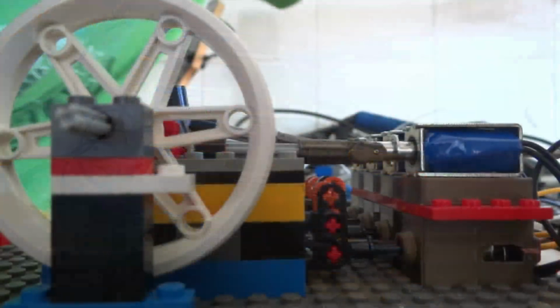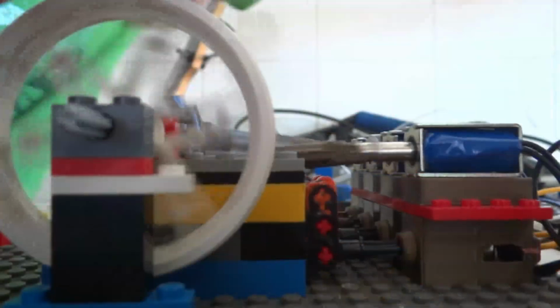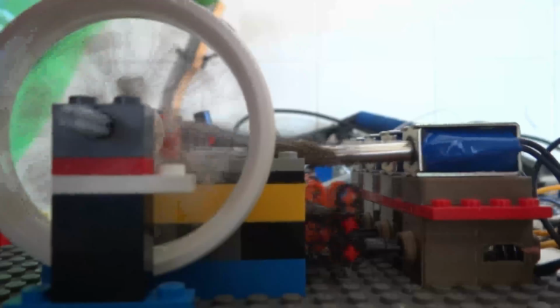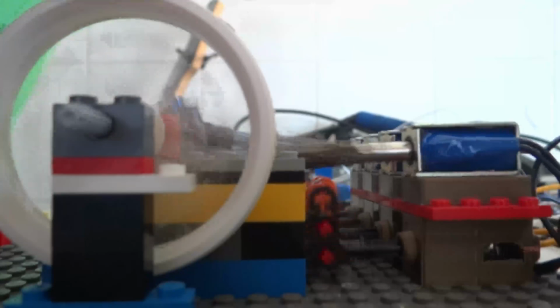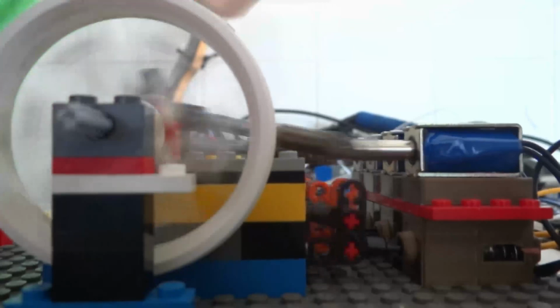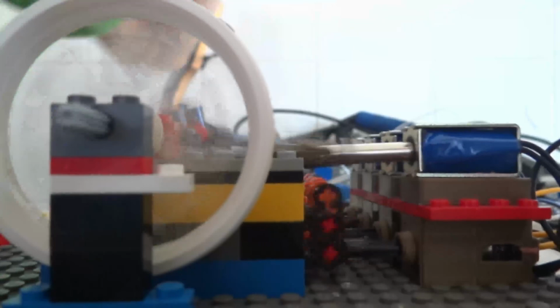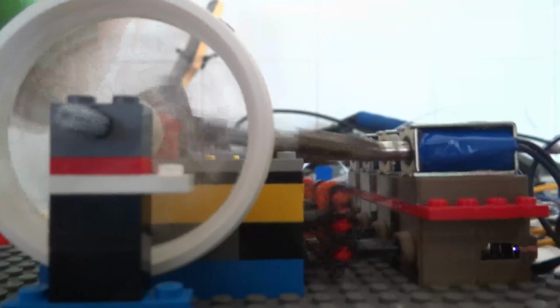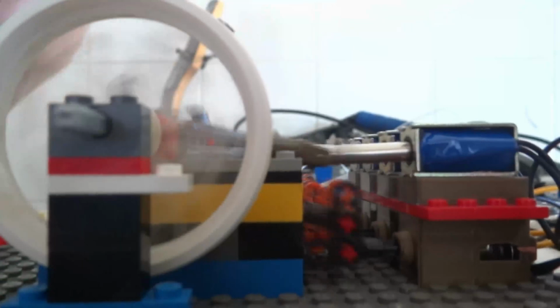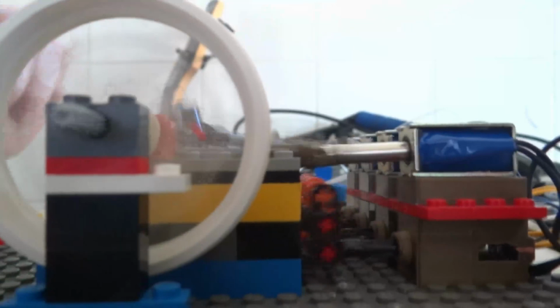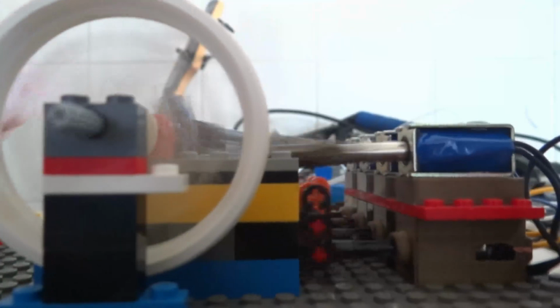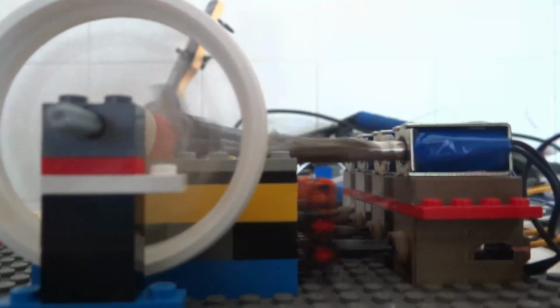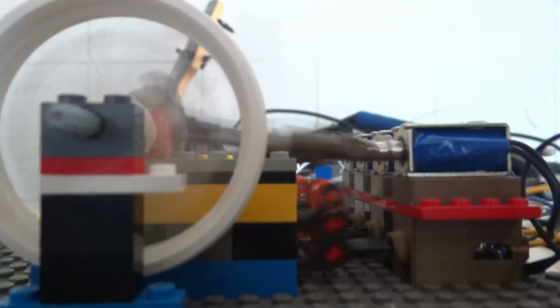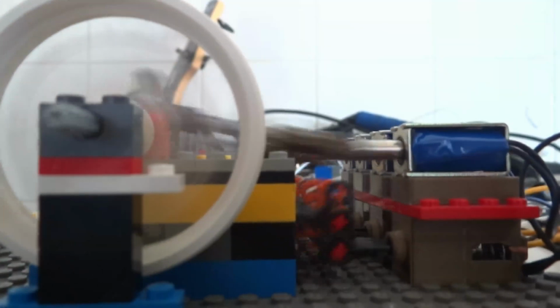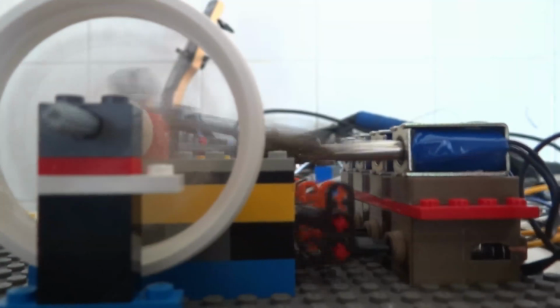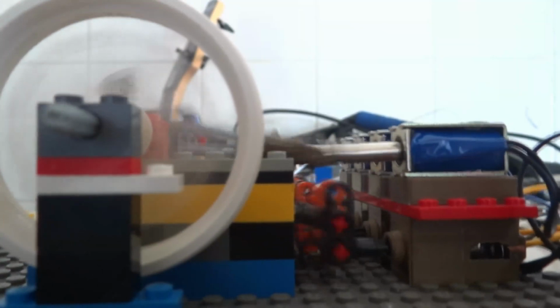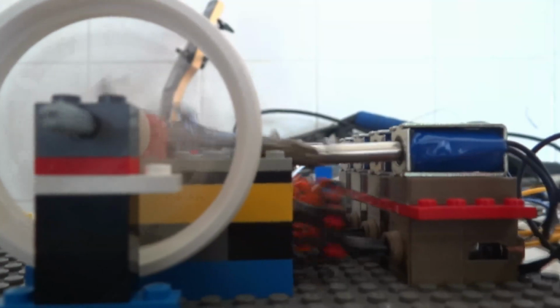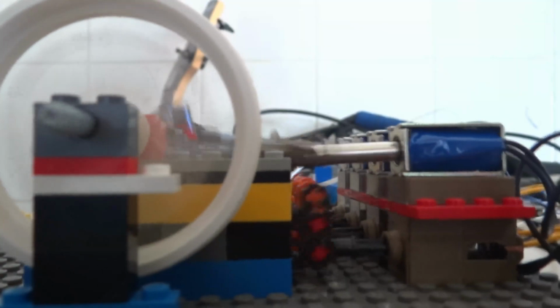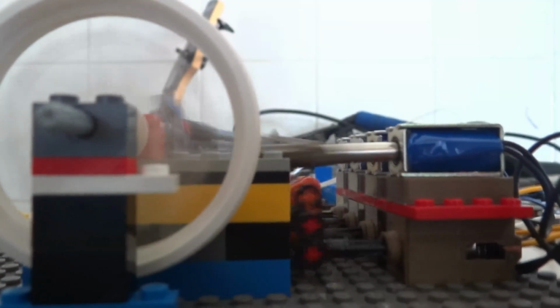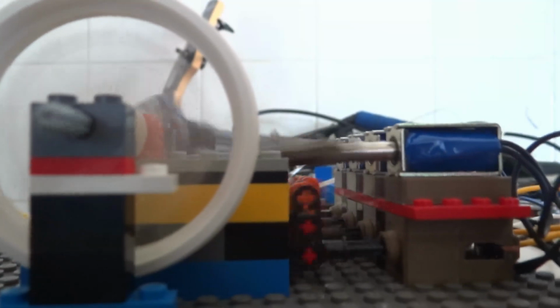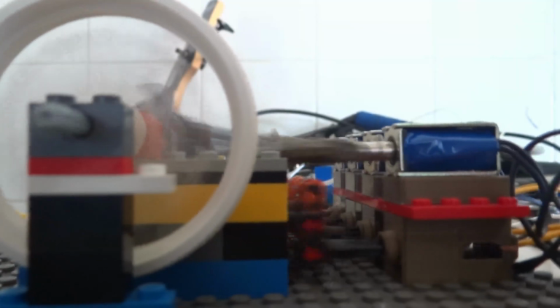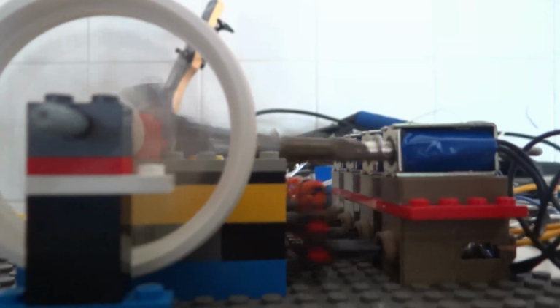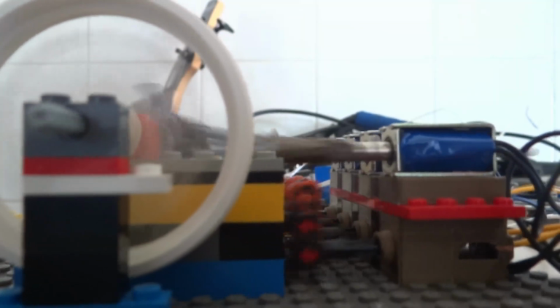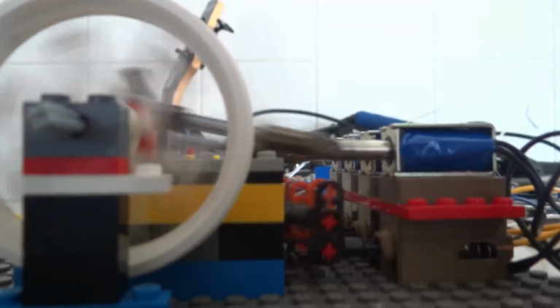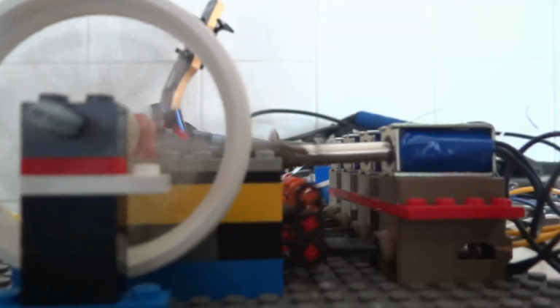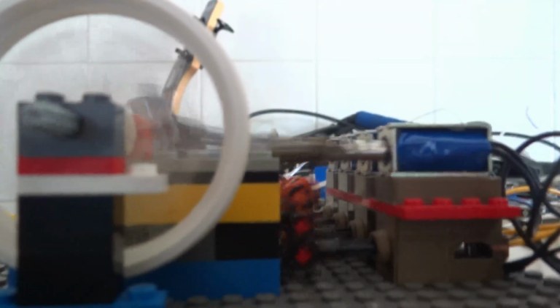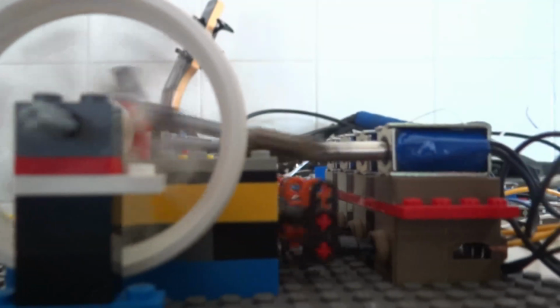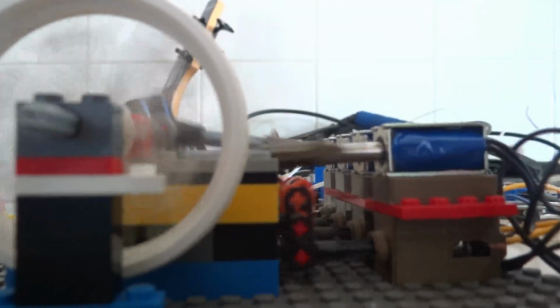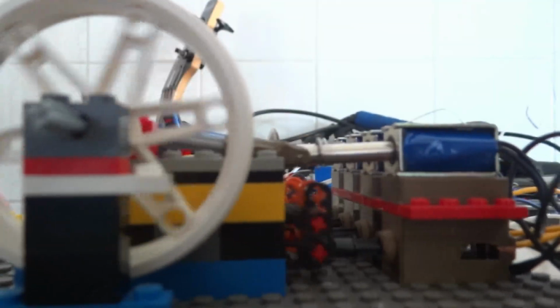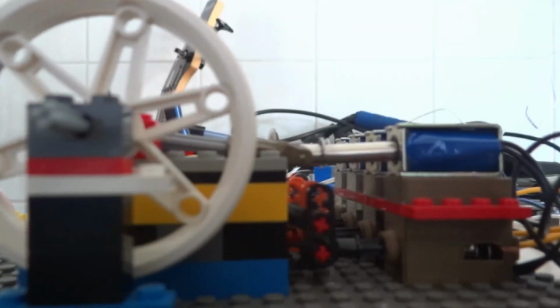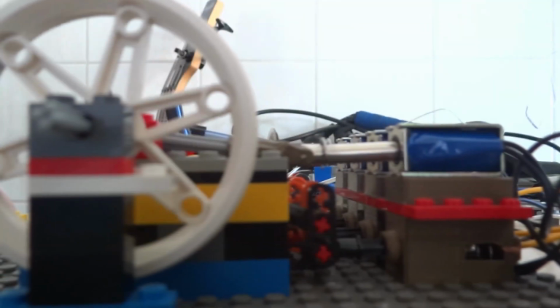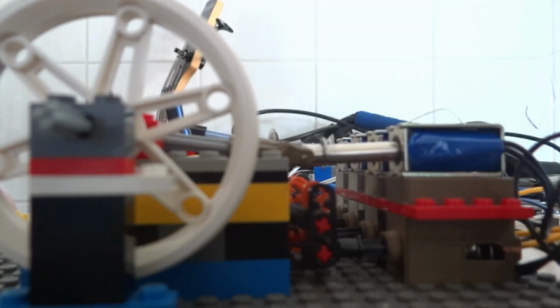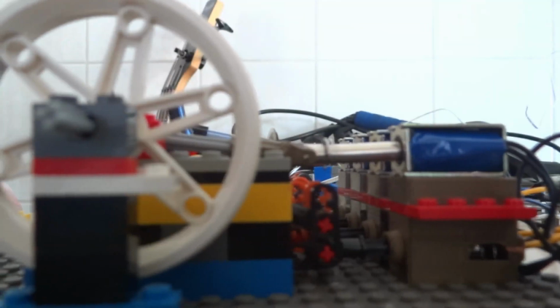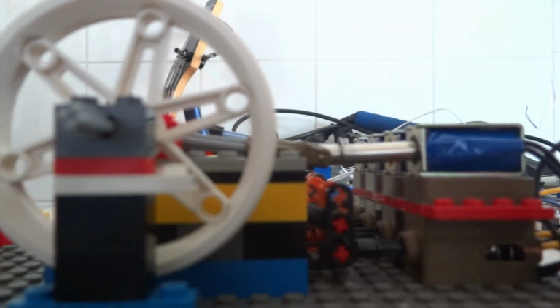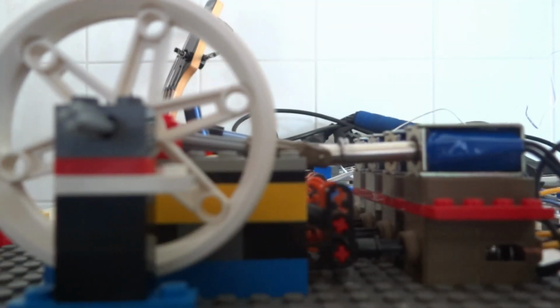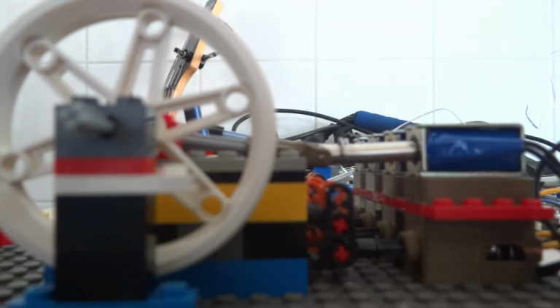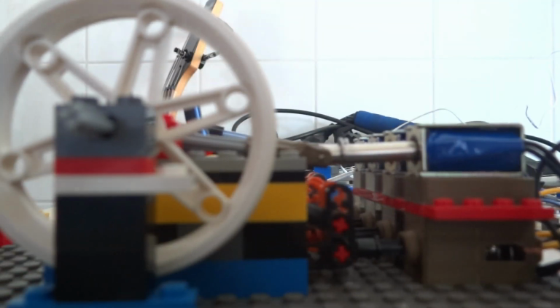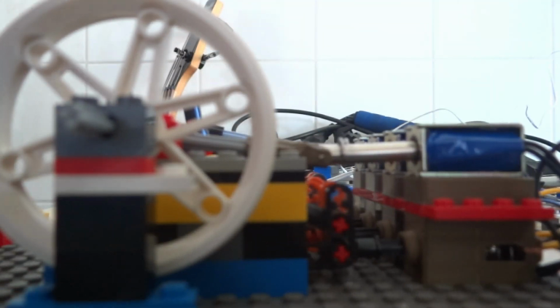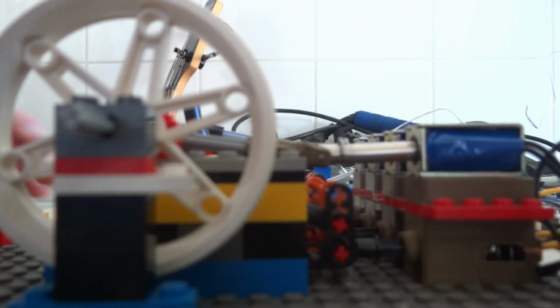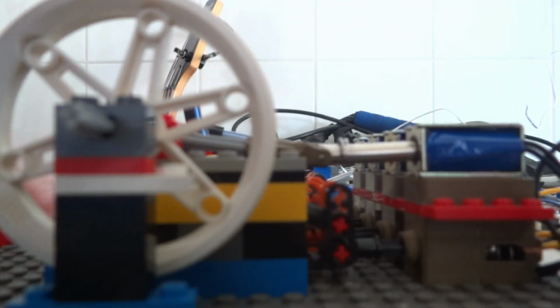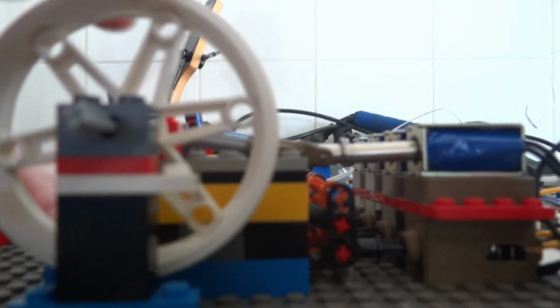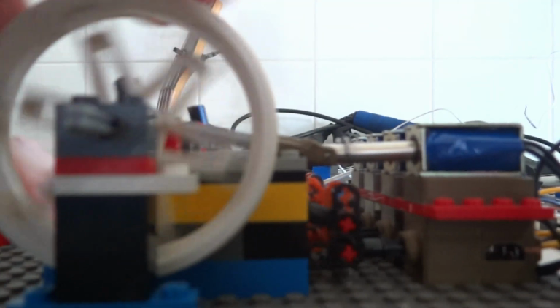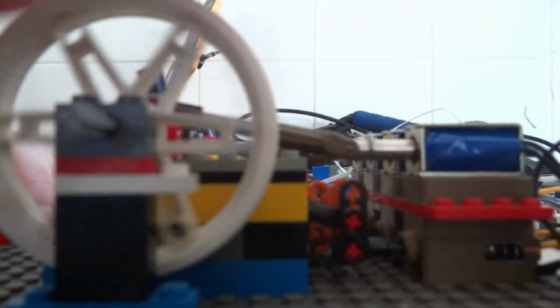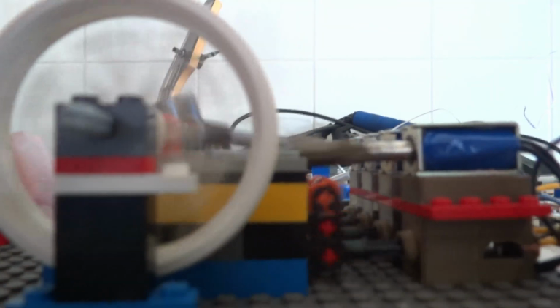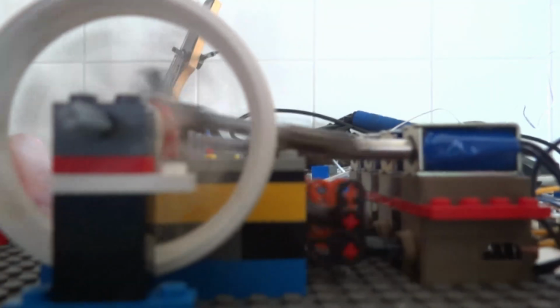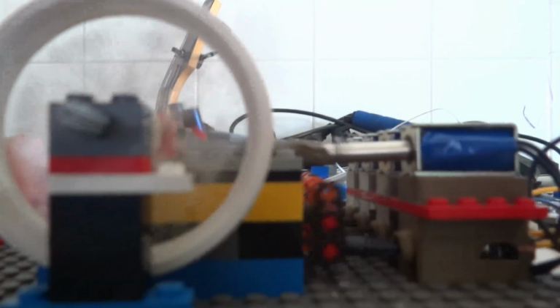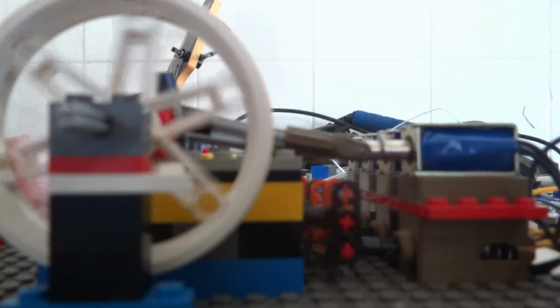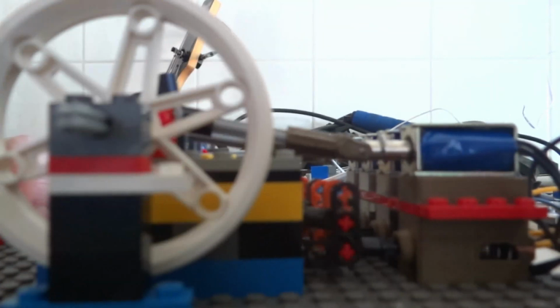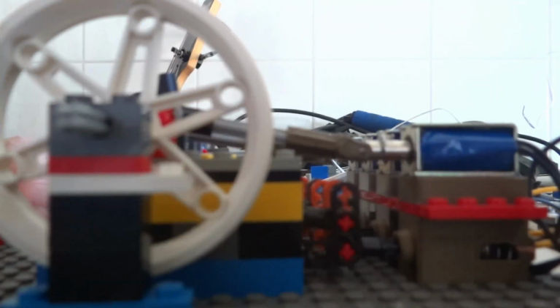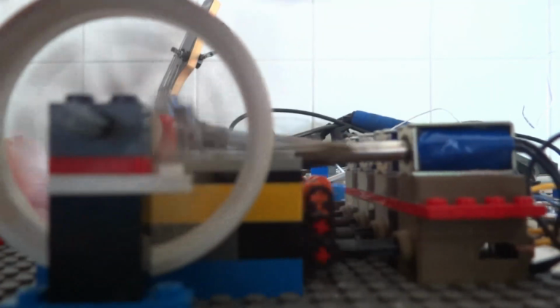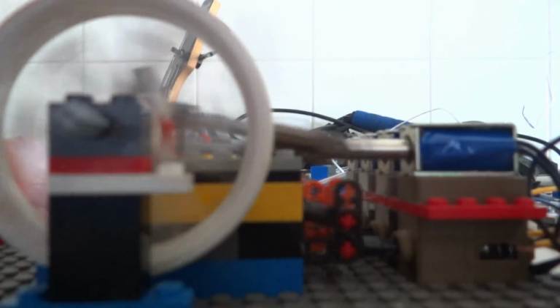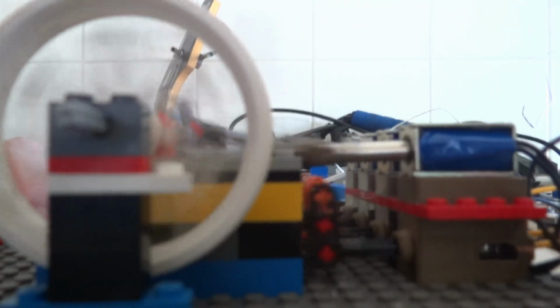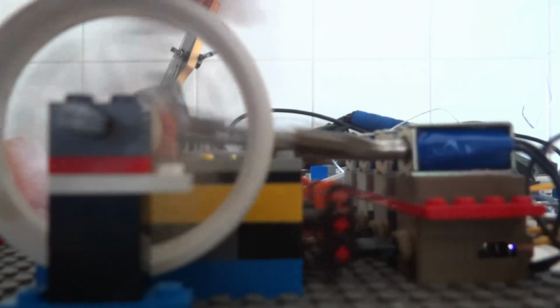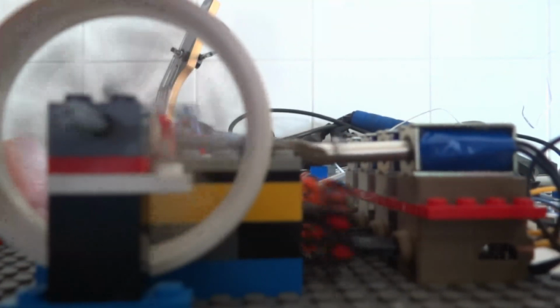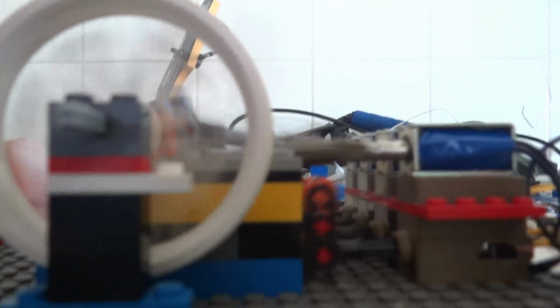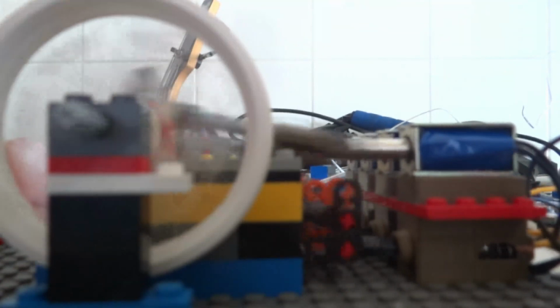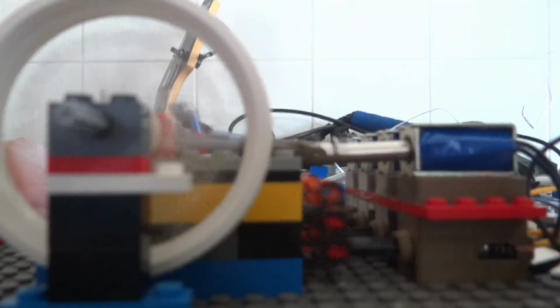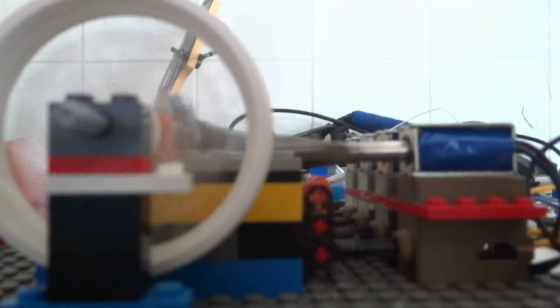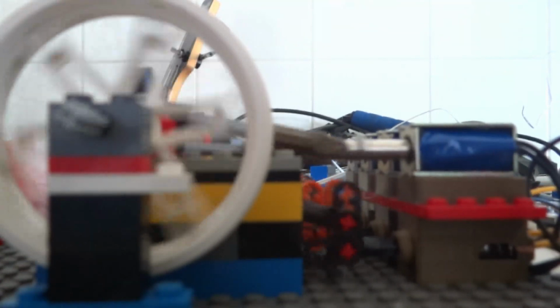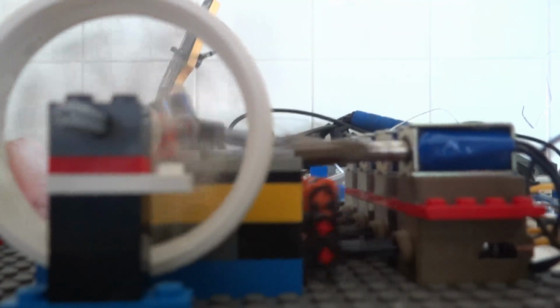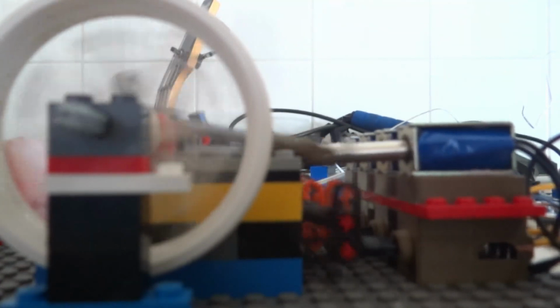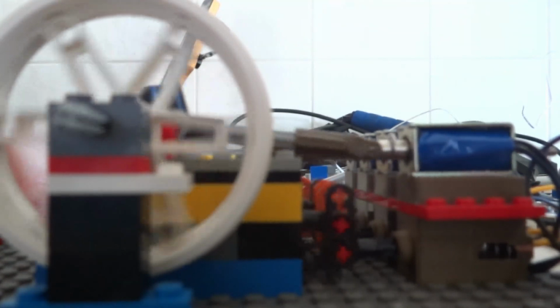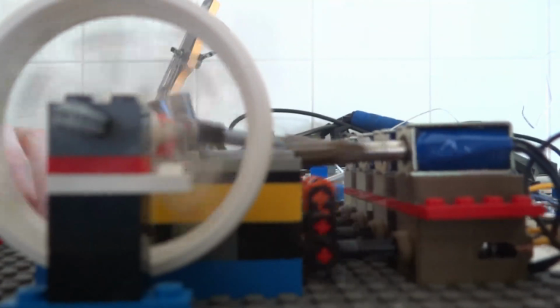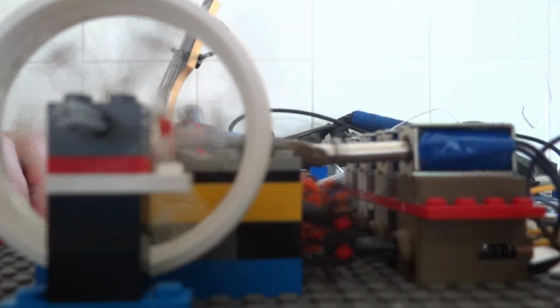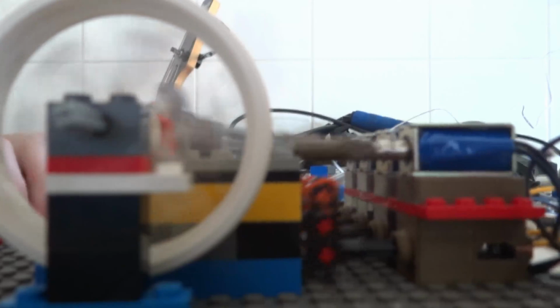You can also see the base plate flexes quite a bit. I definitely should have added some supports, but oh well.